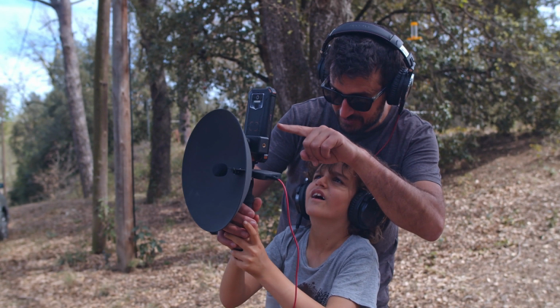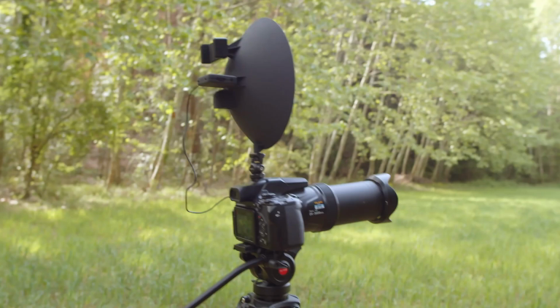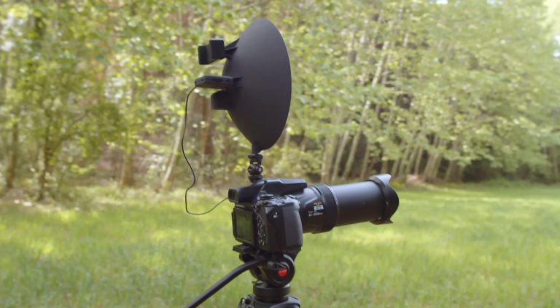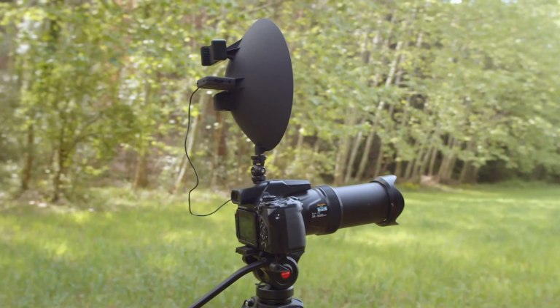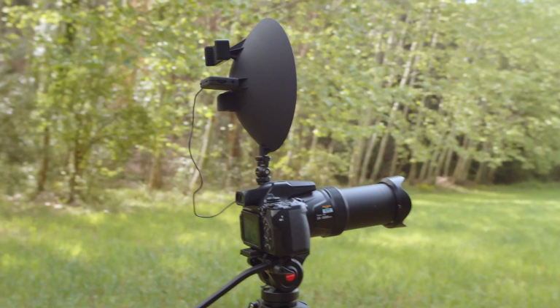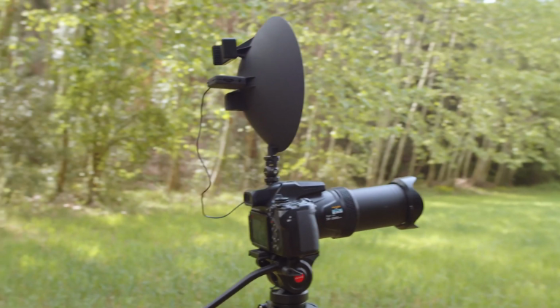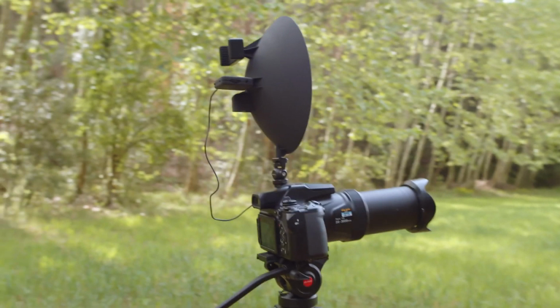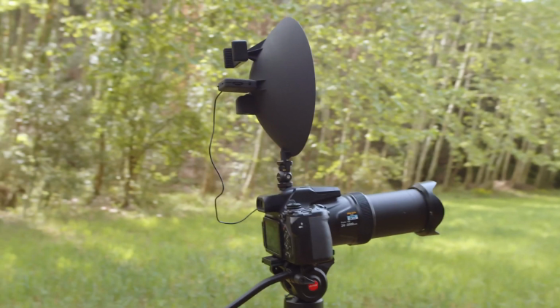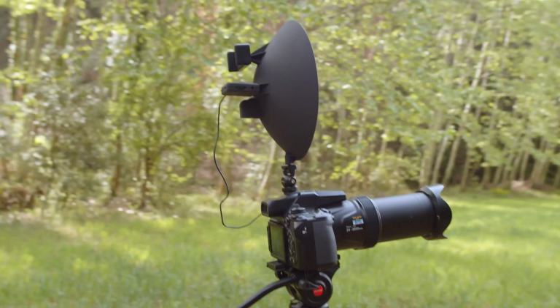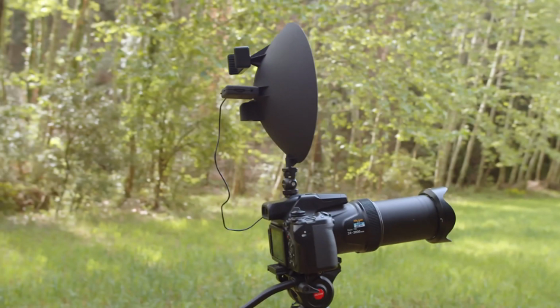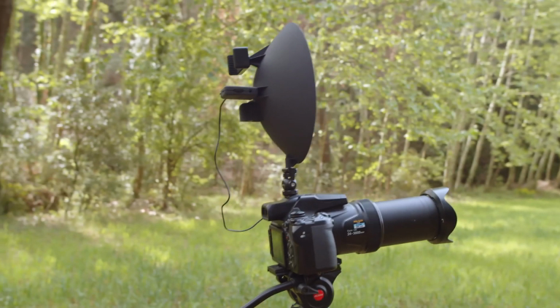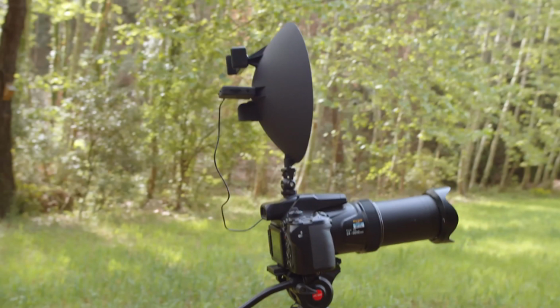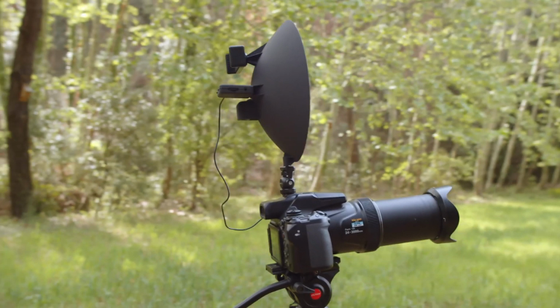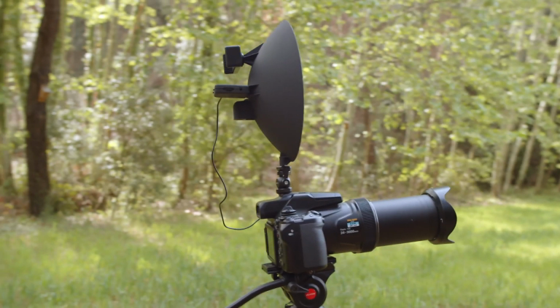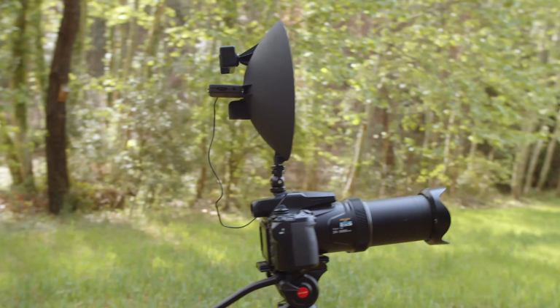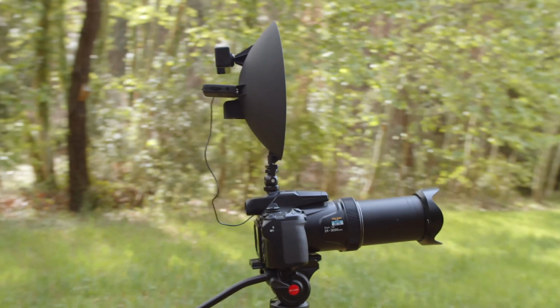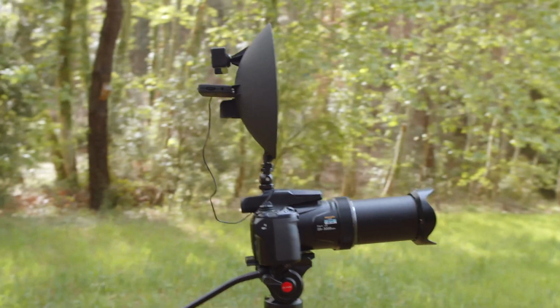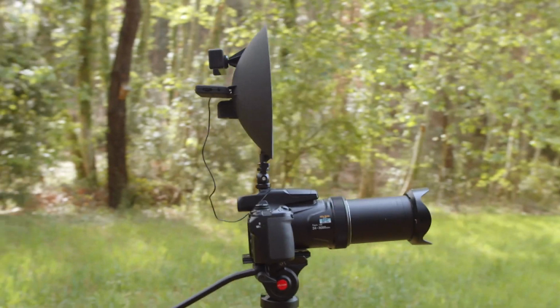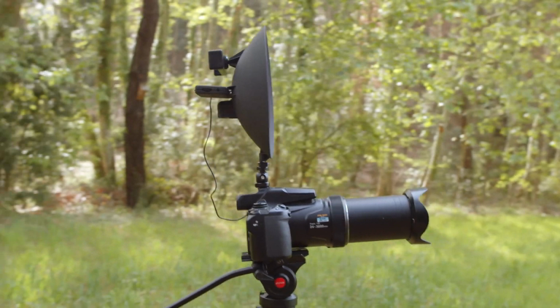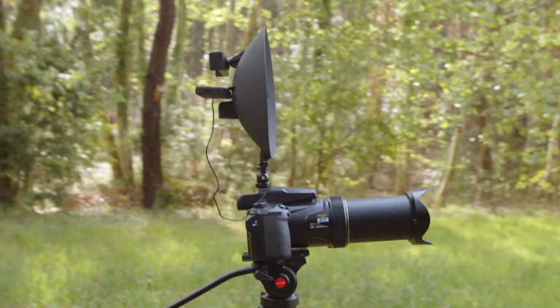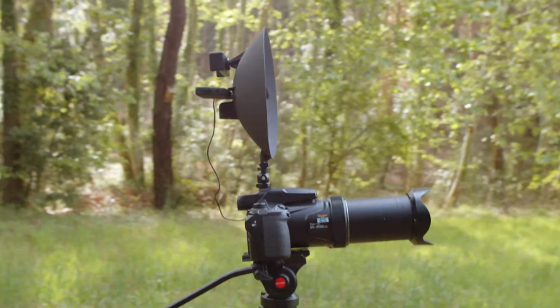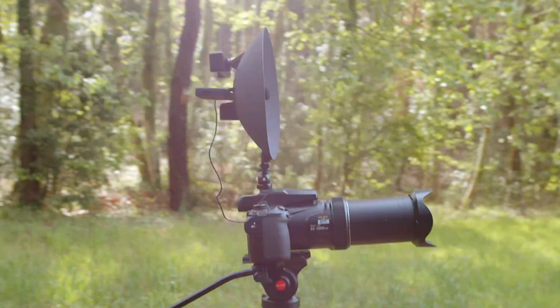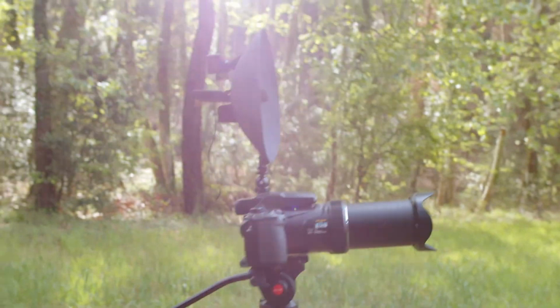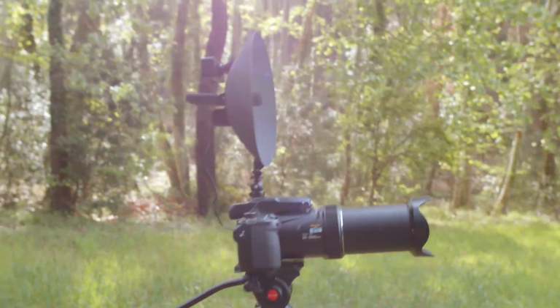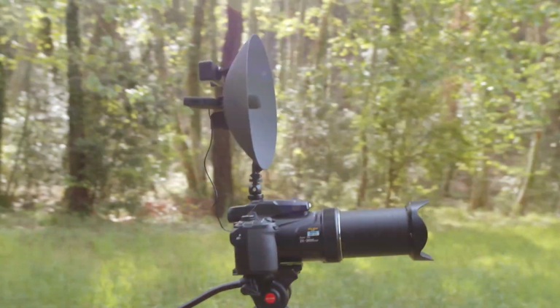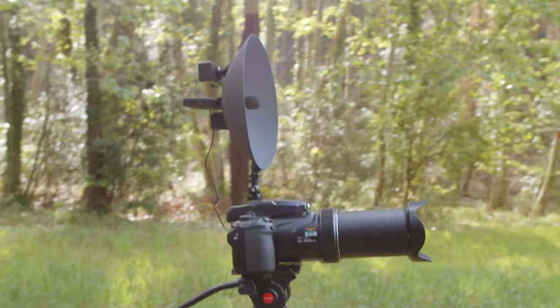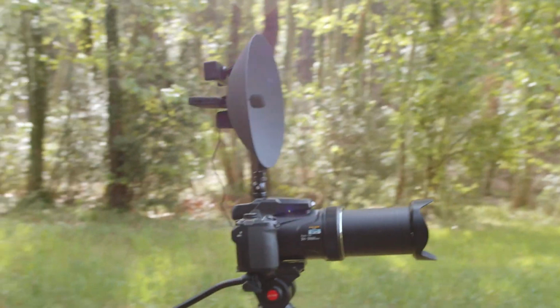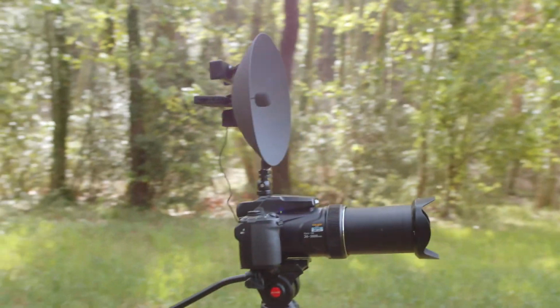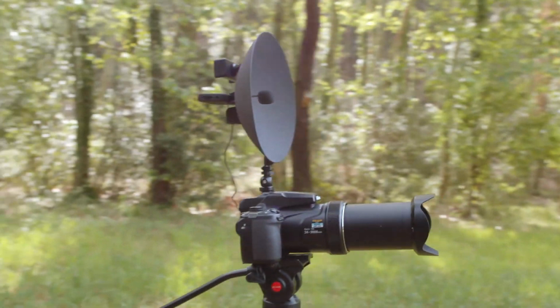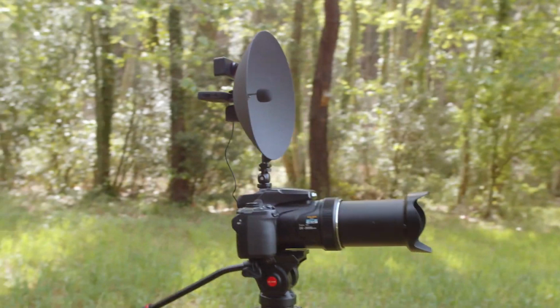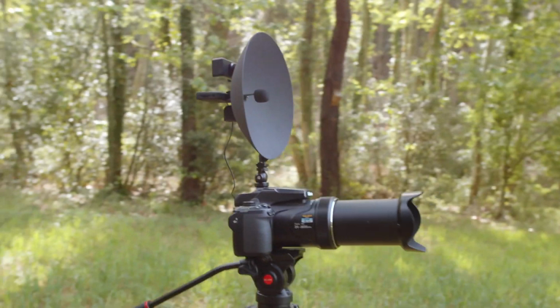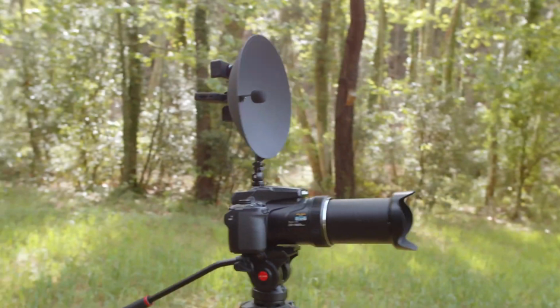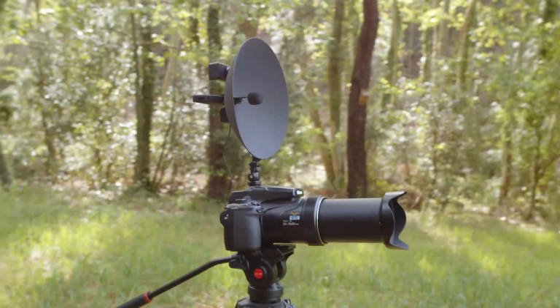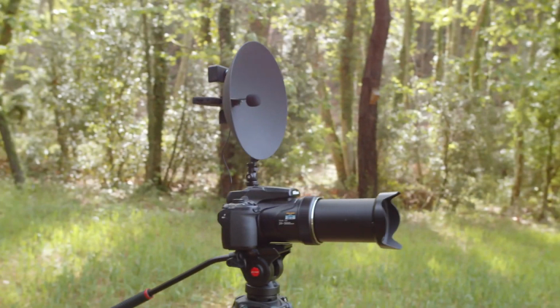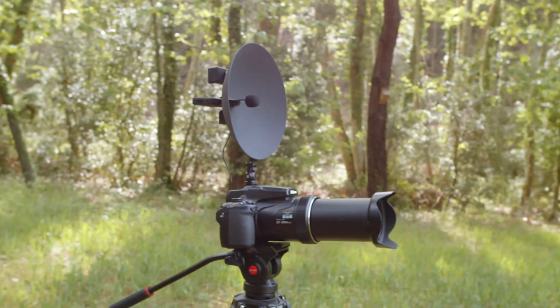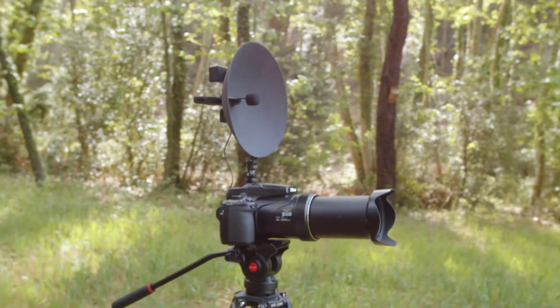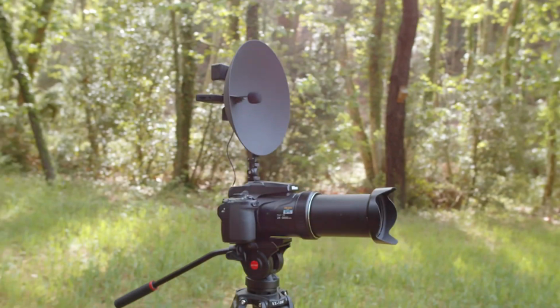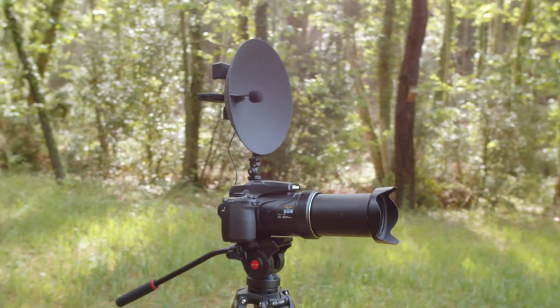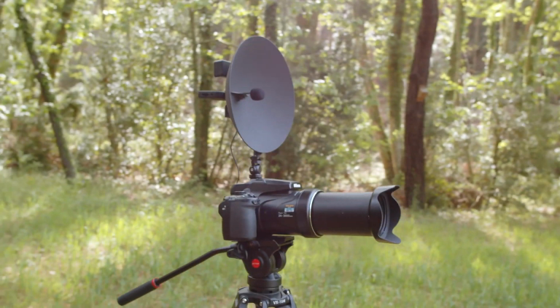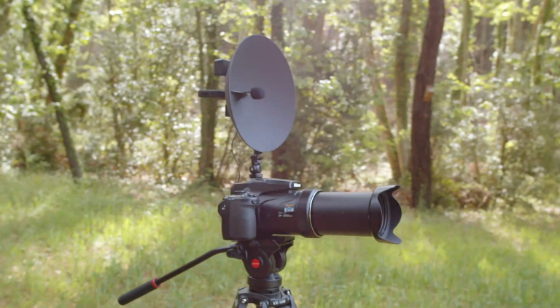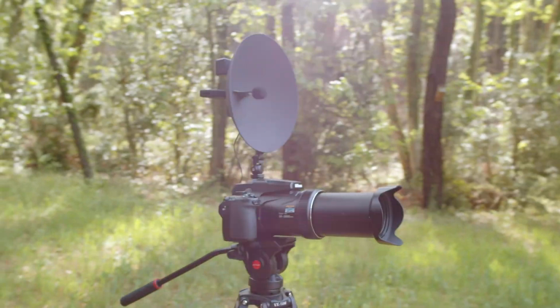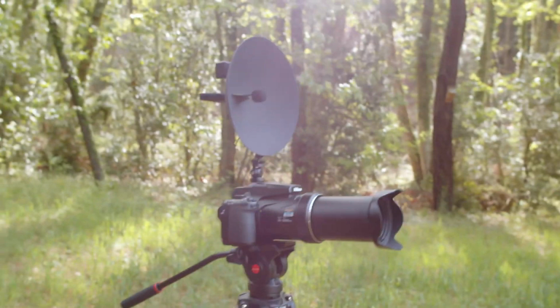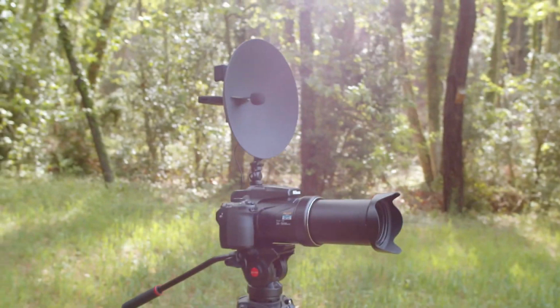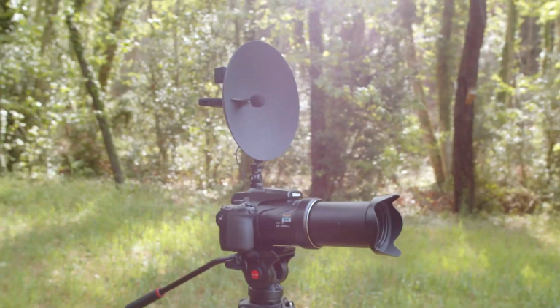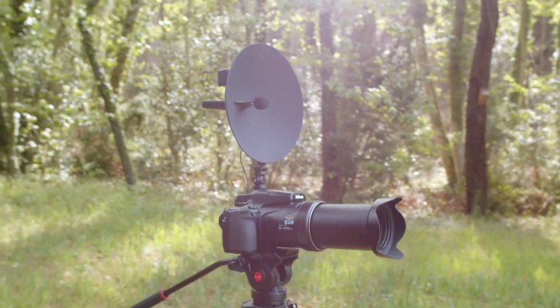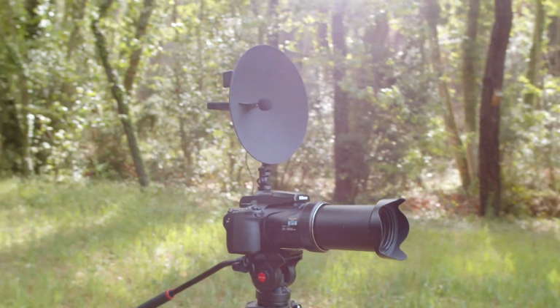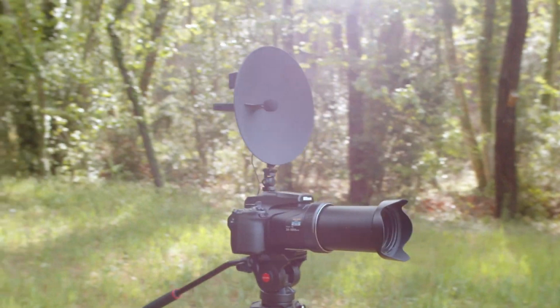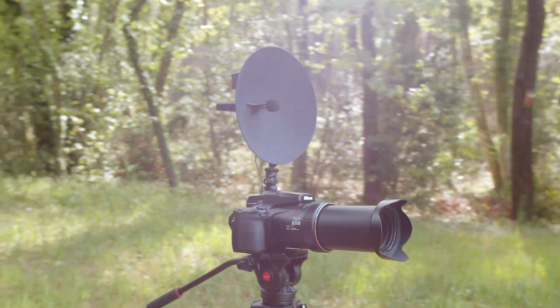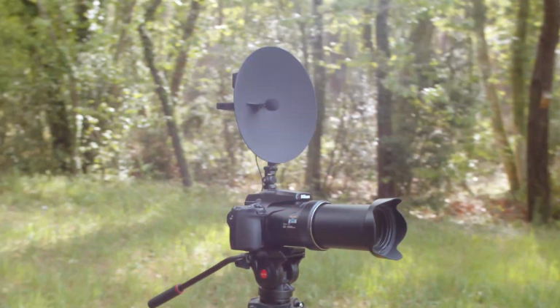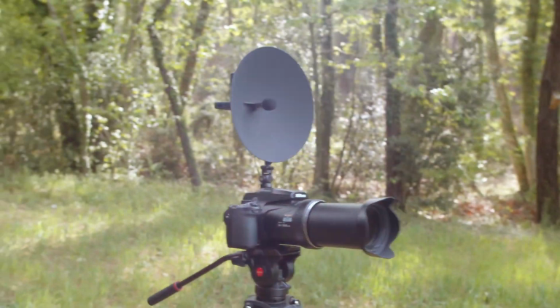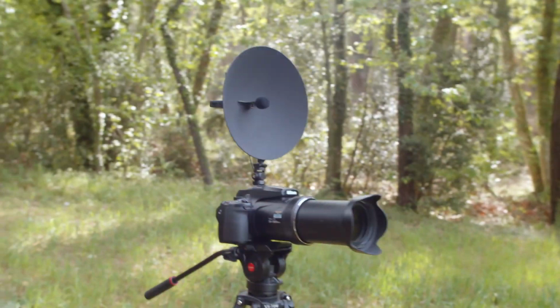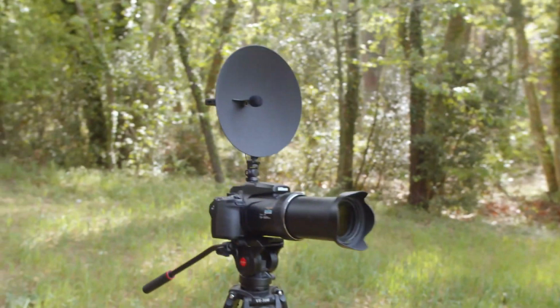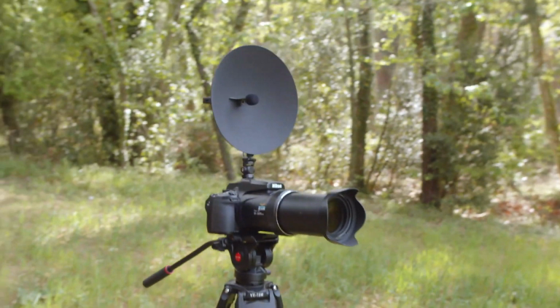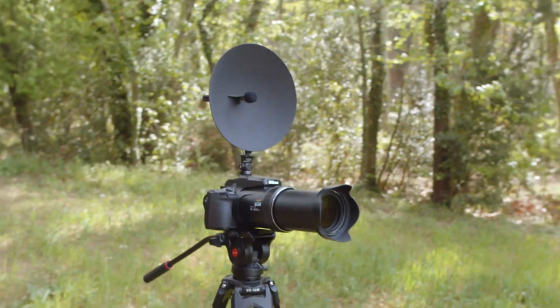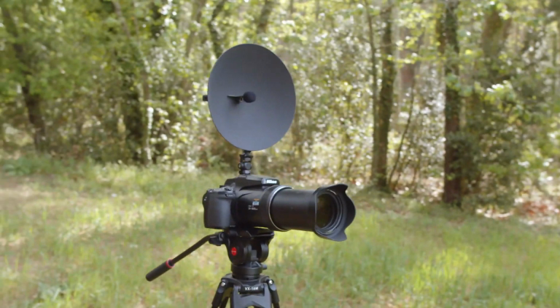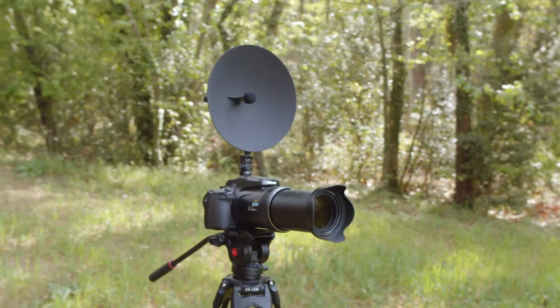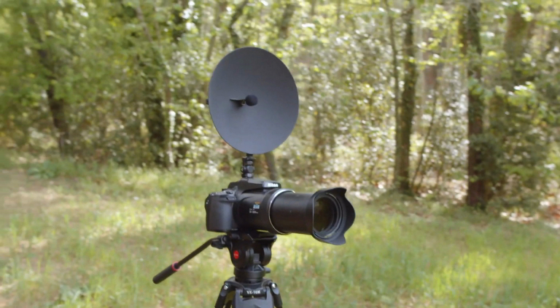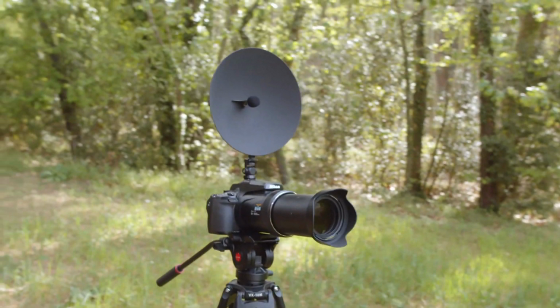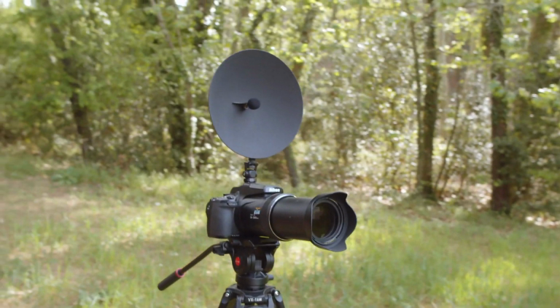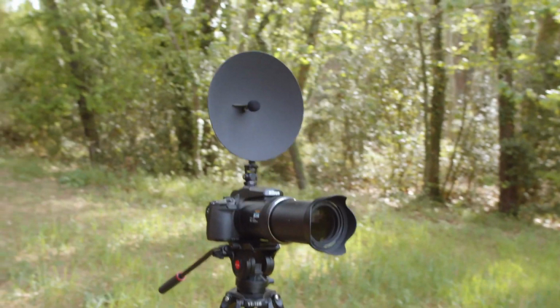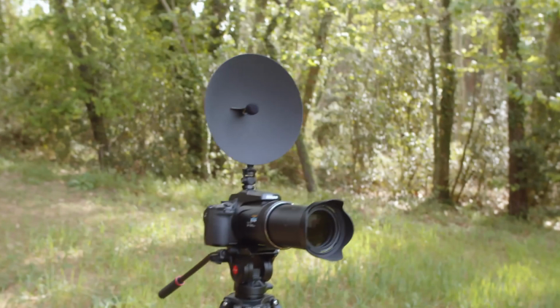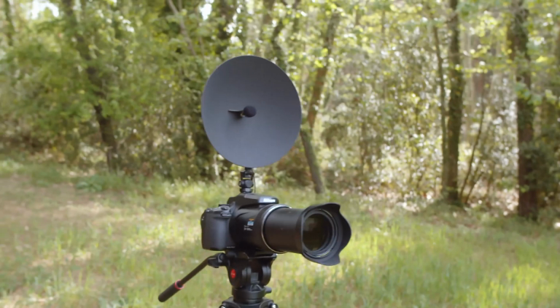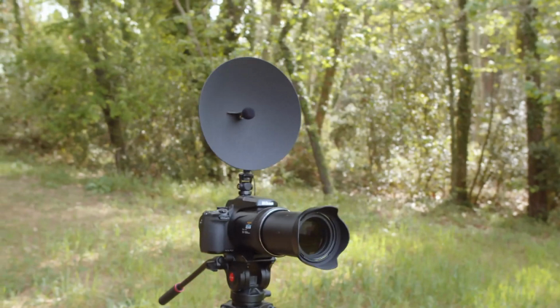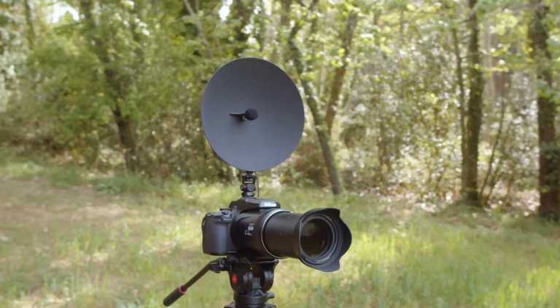Due to its size and light weight, it can also be used as a microphone for your video camera with truly exceptional results.